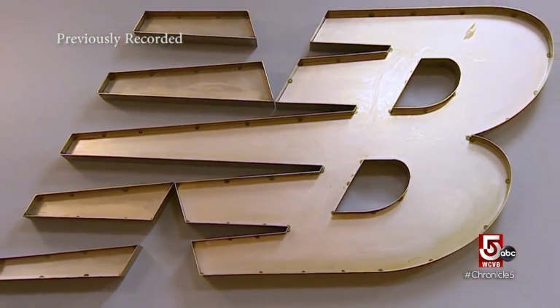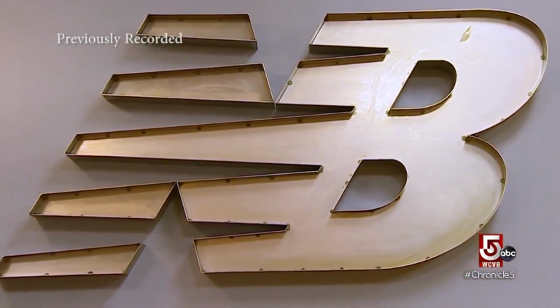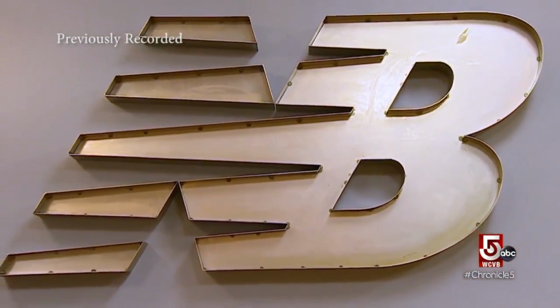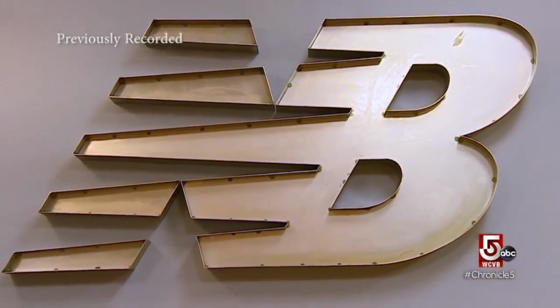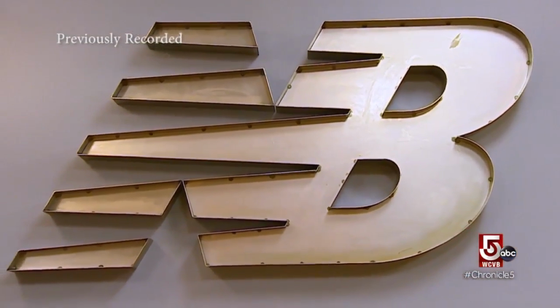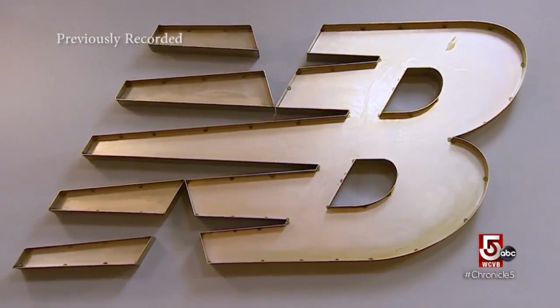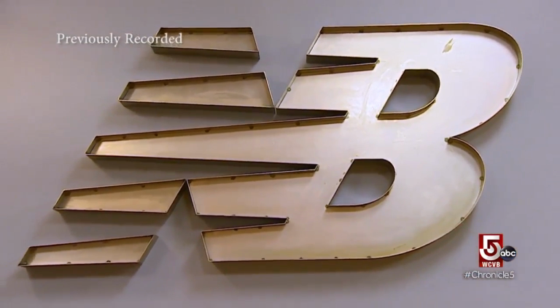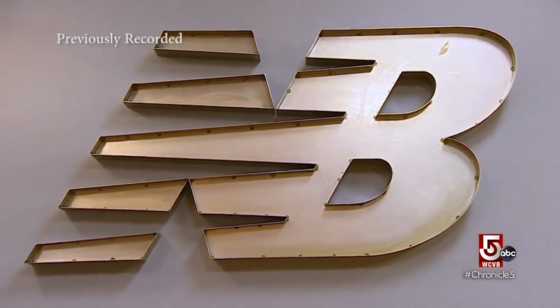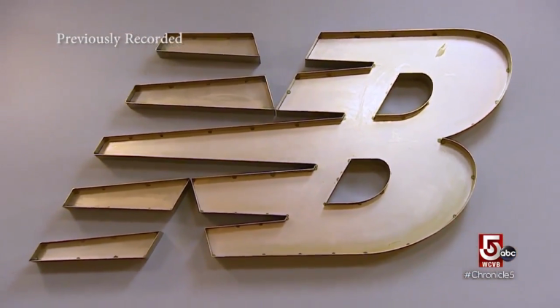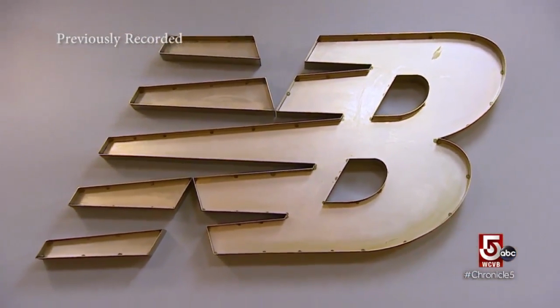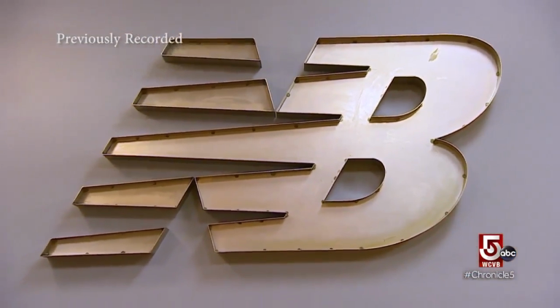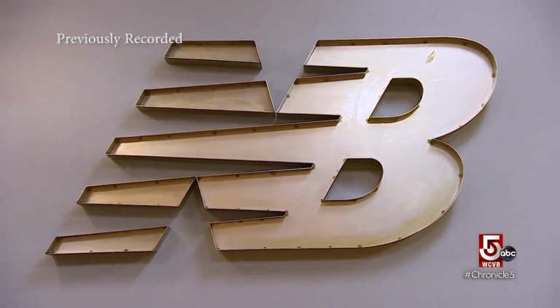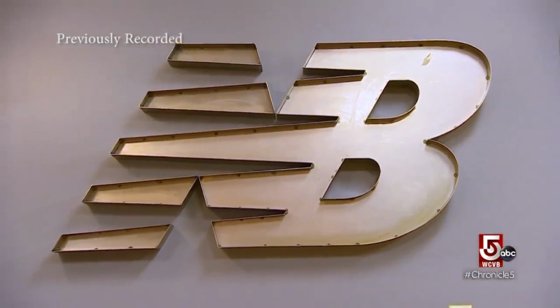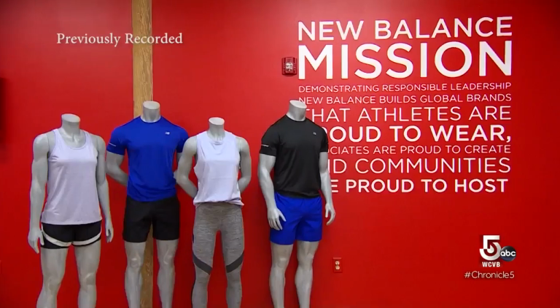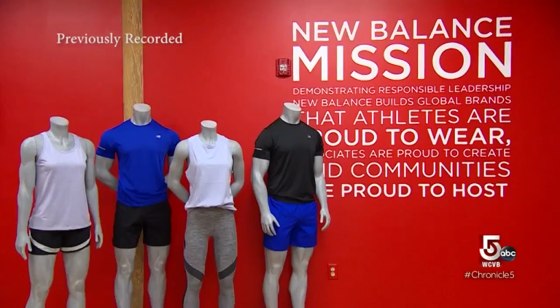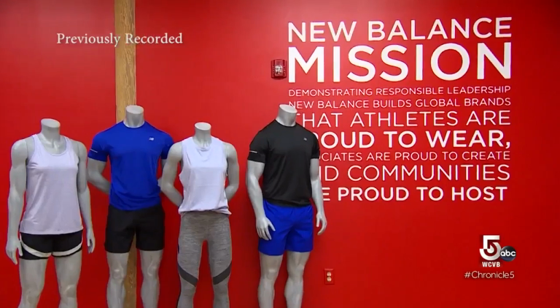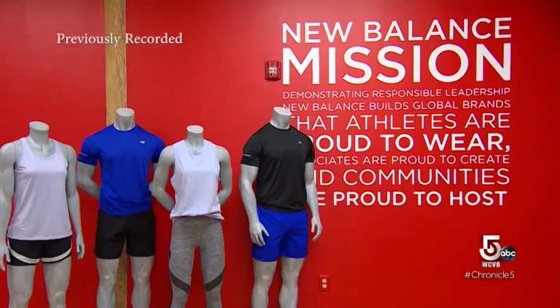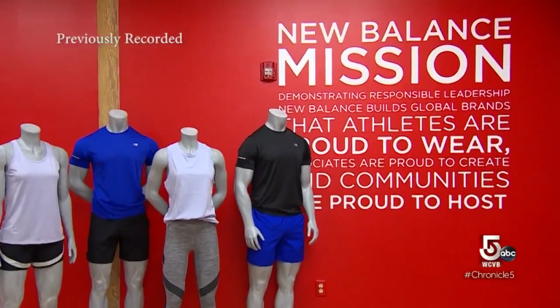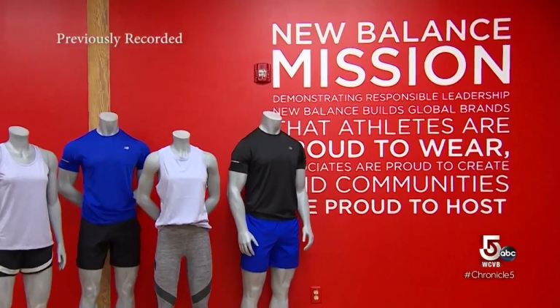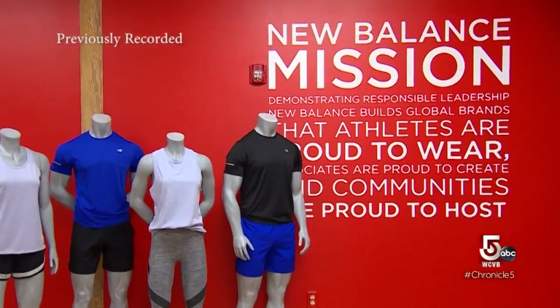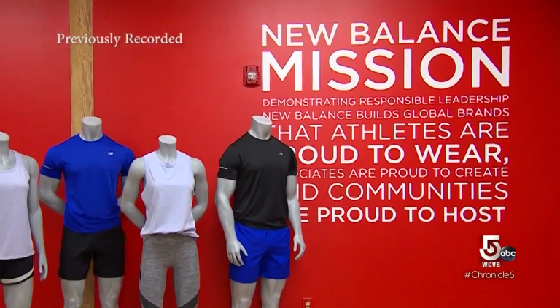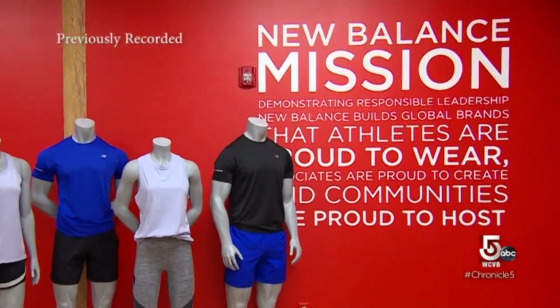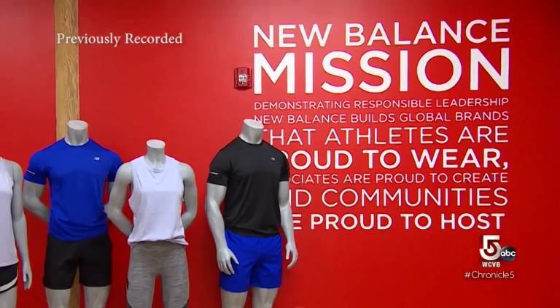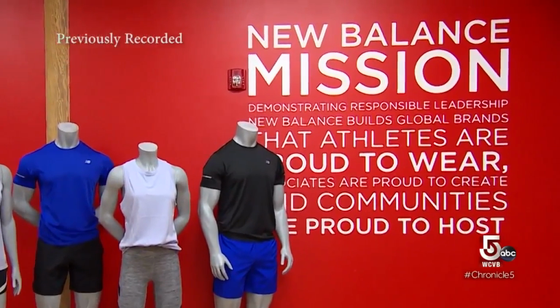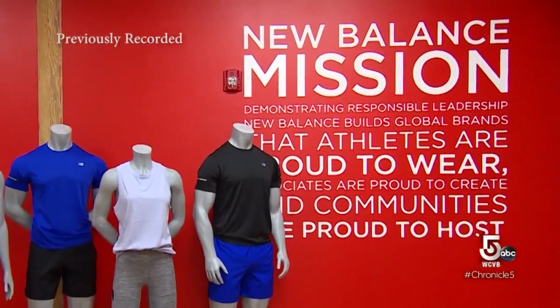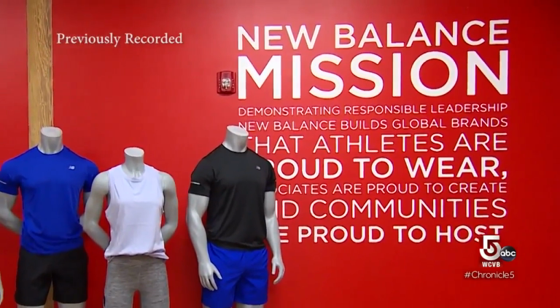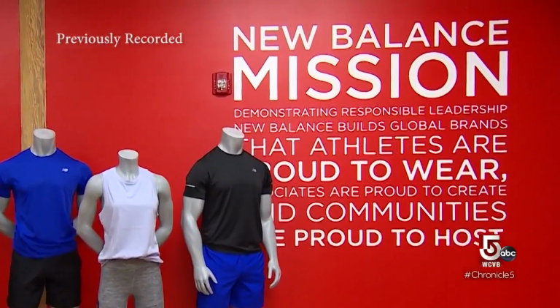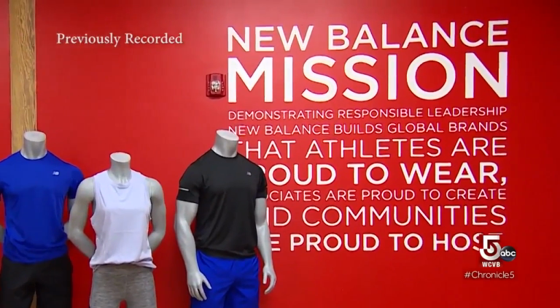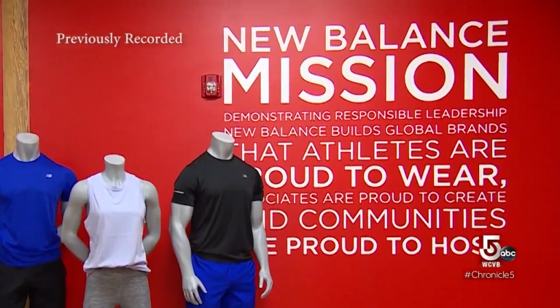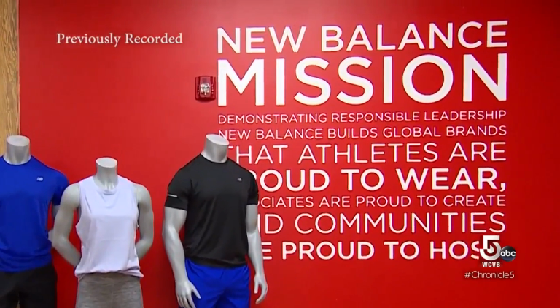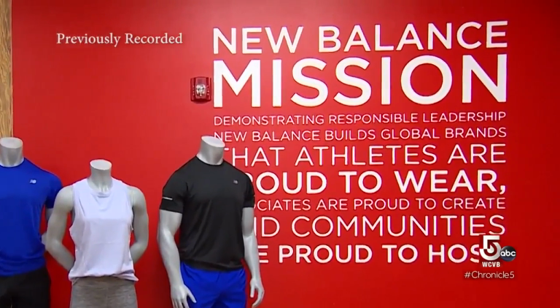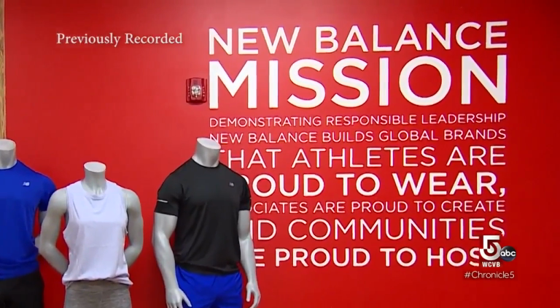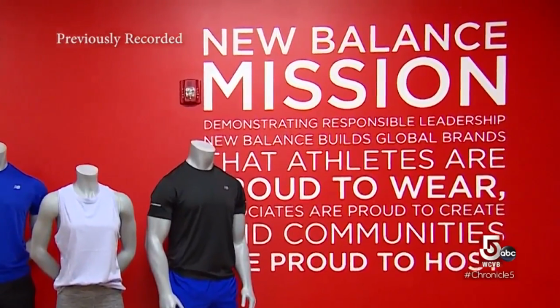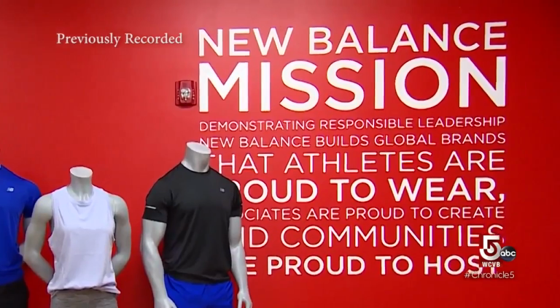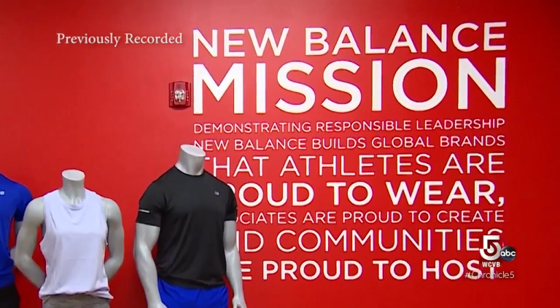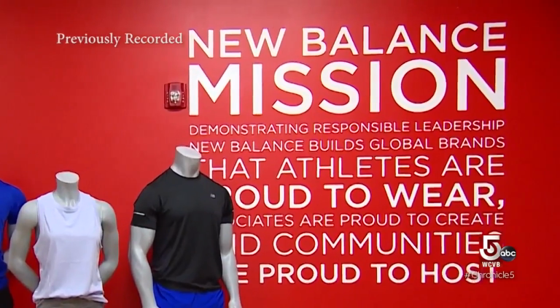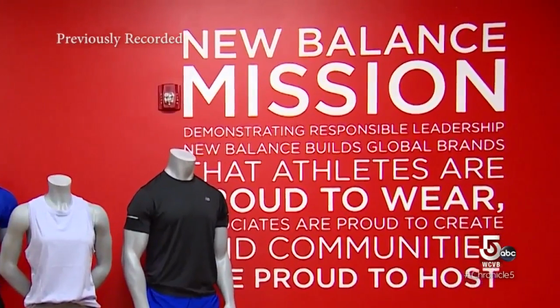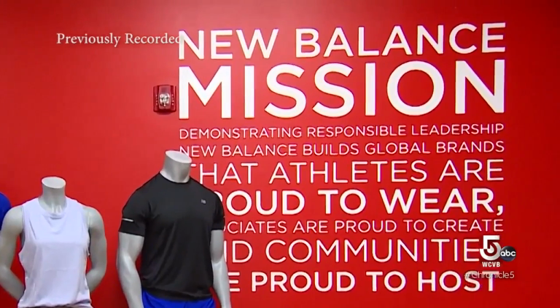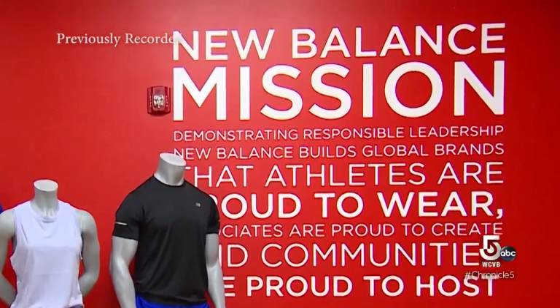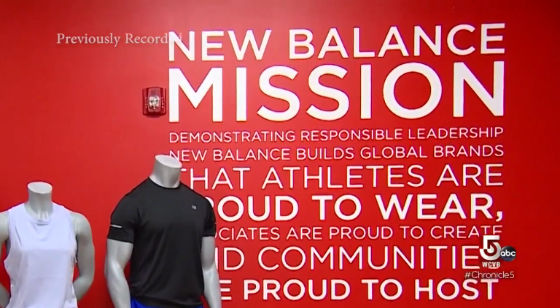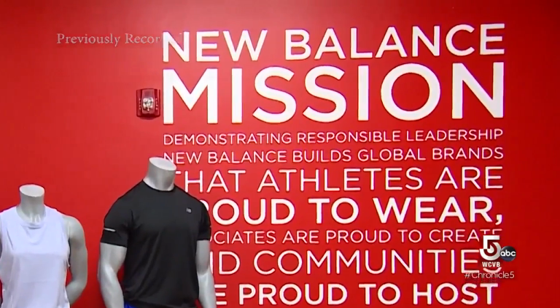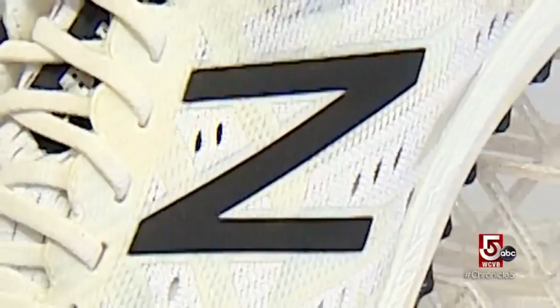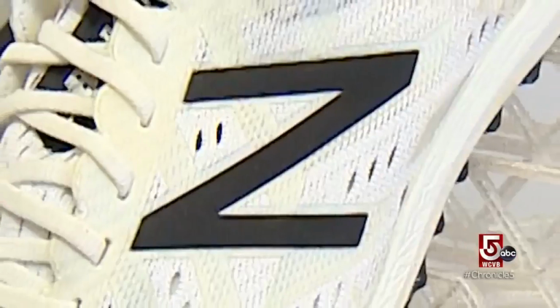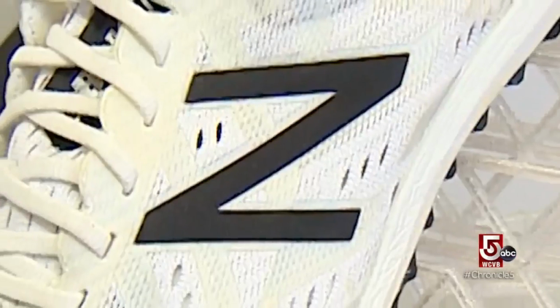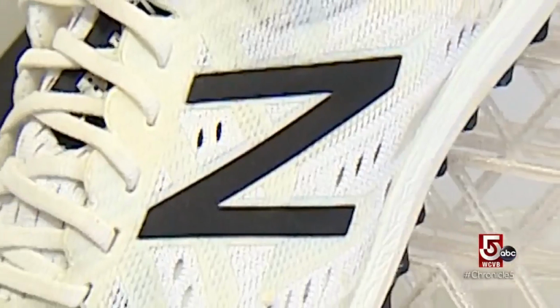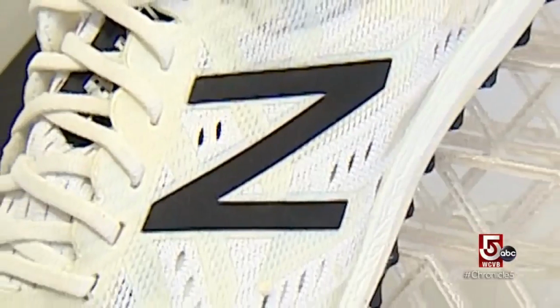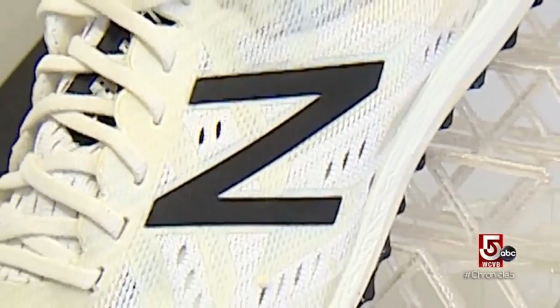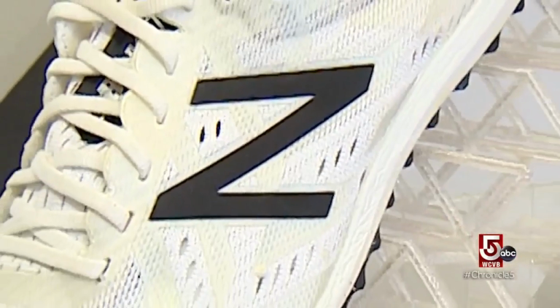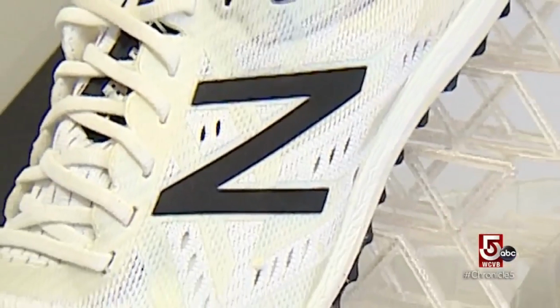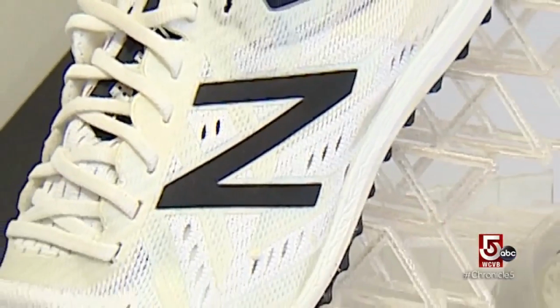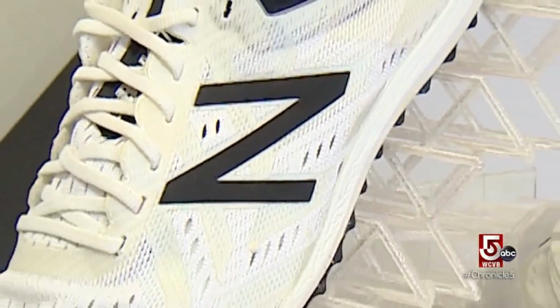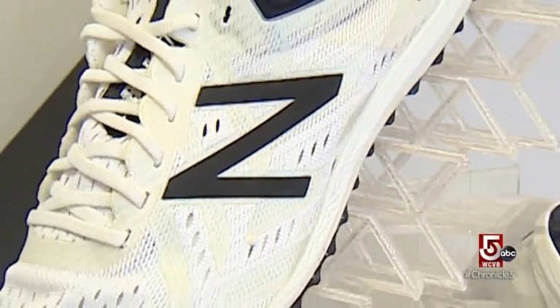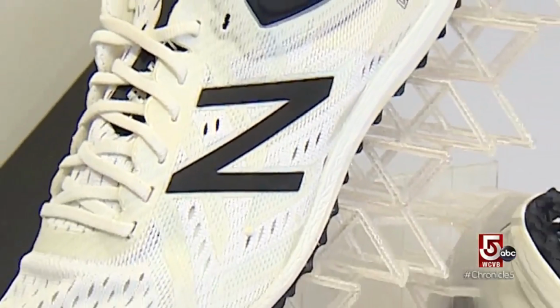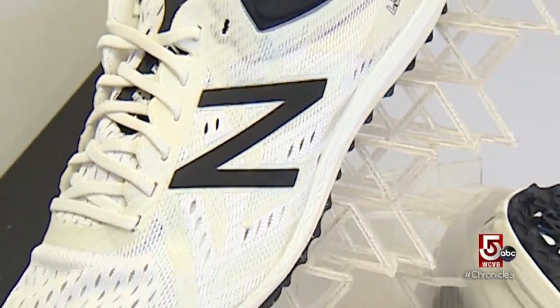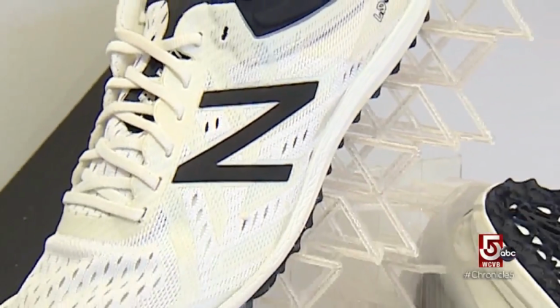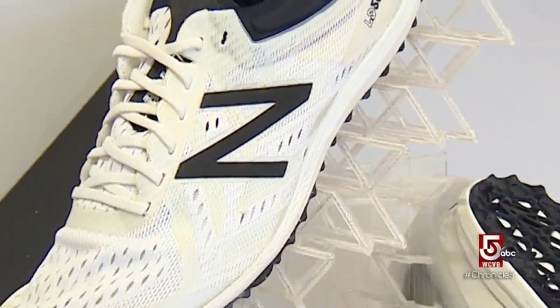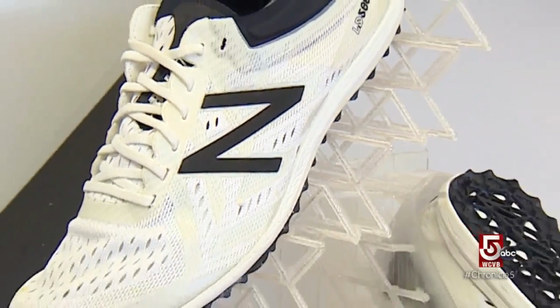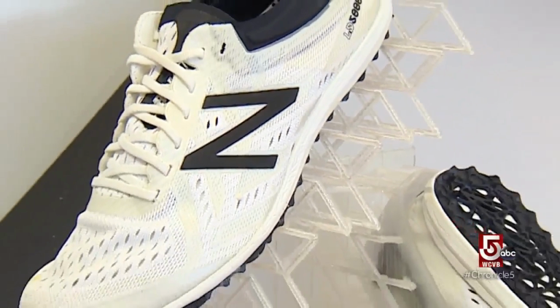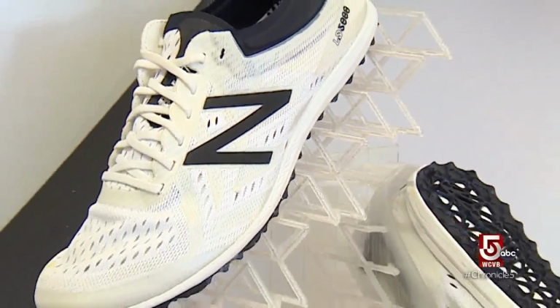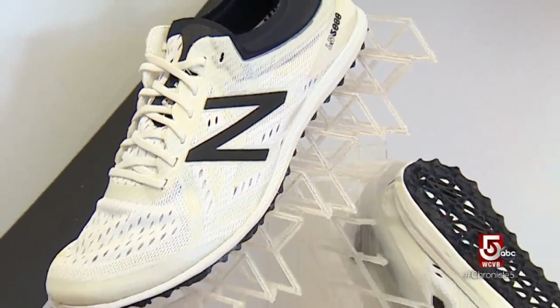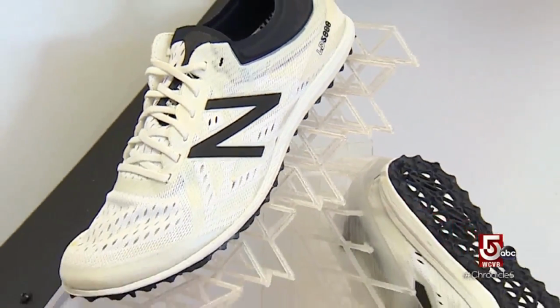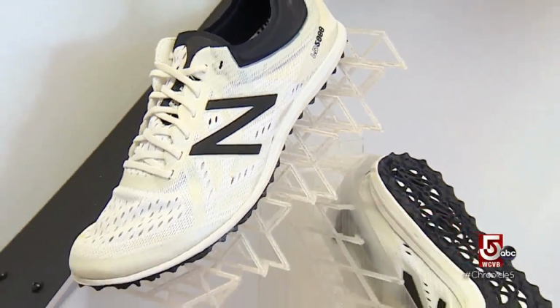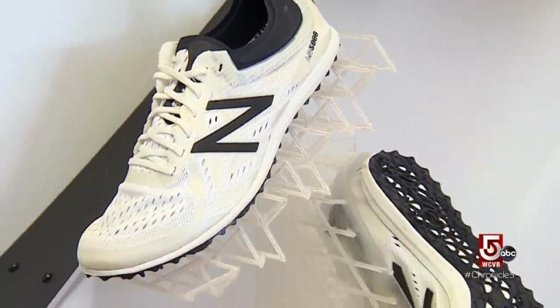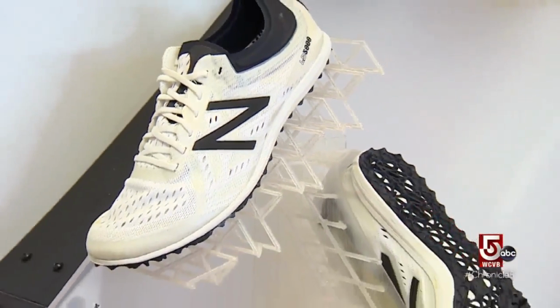A Boston brand since its founding in 1906, New Balance is now a company sprinting toward the future.